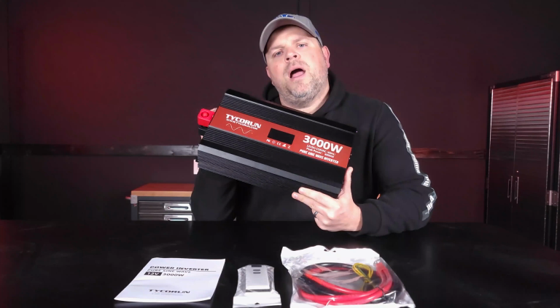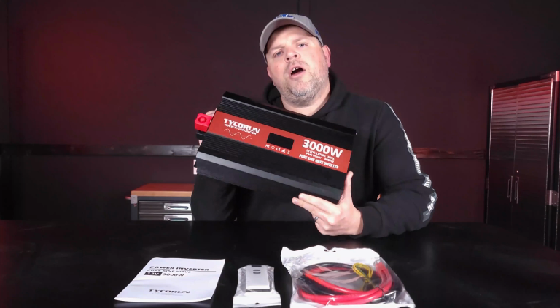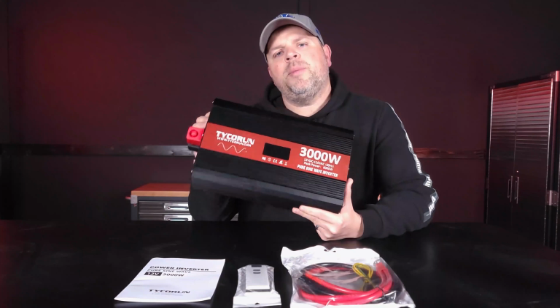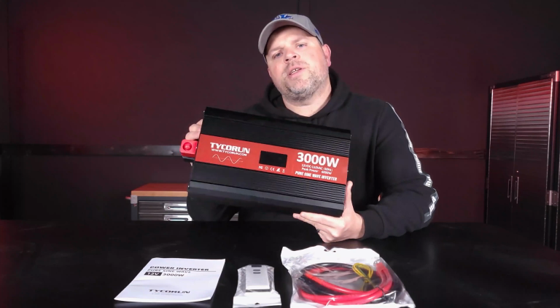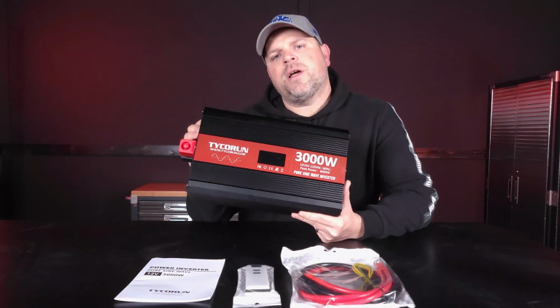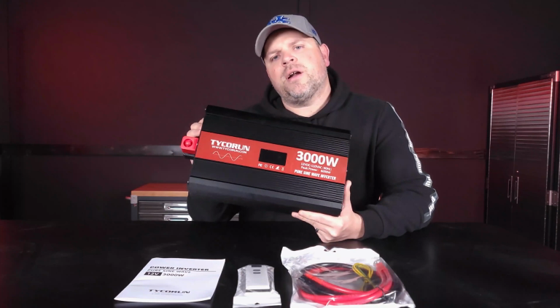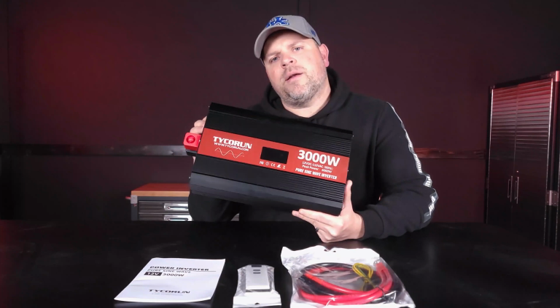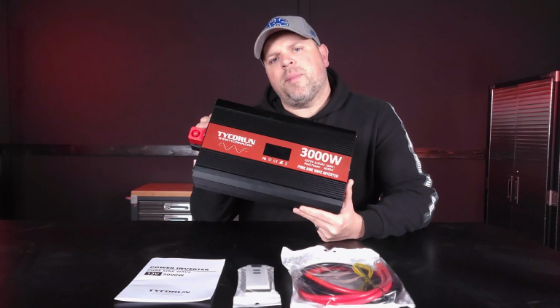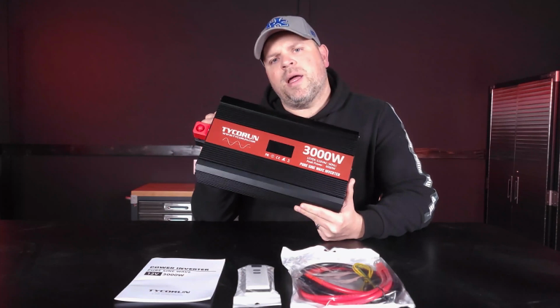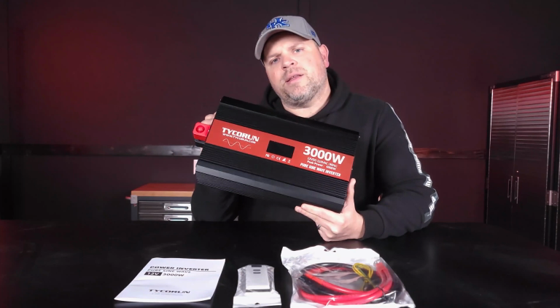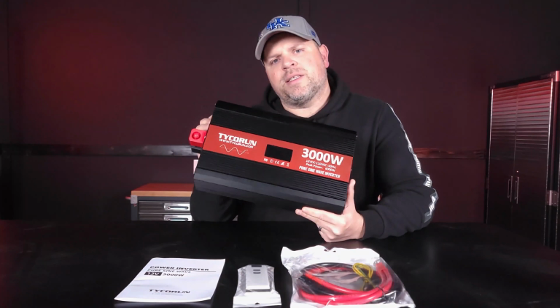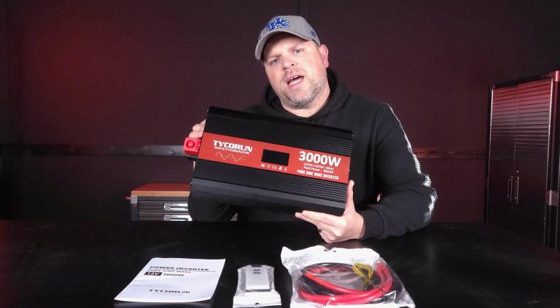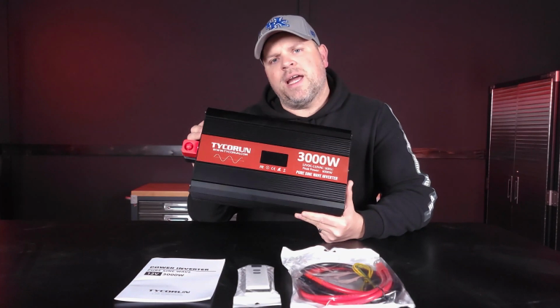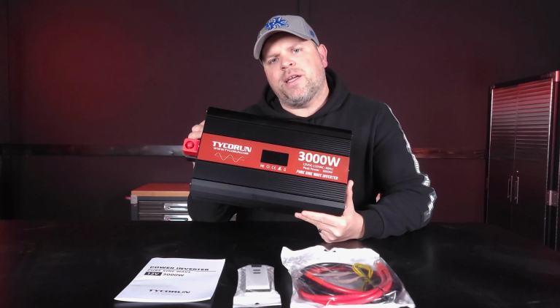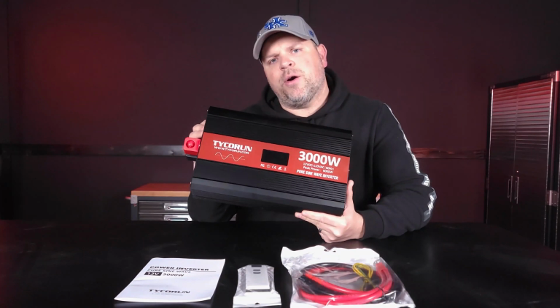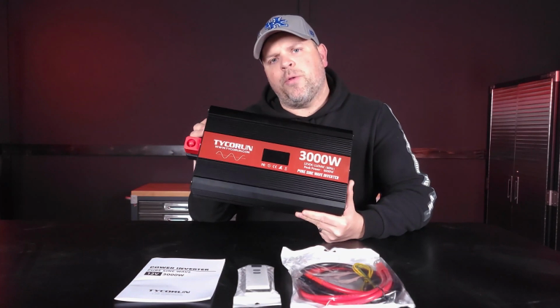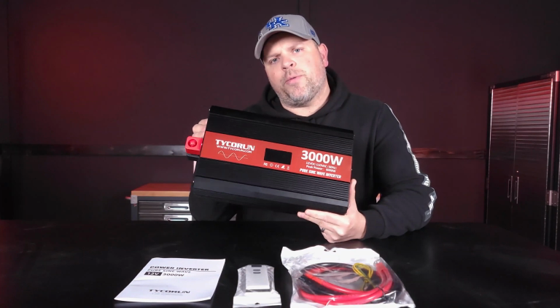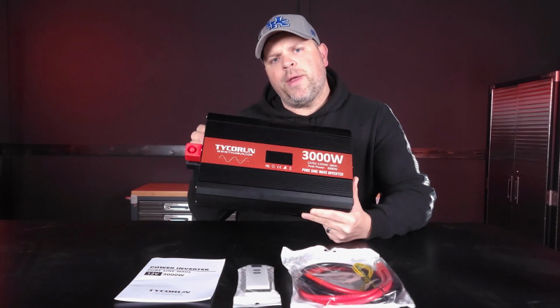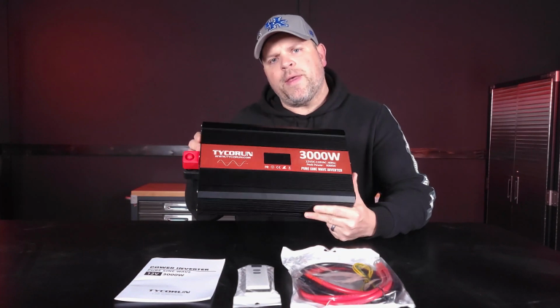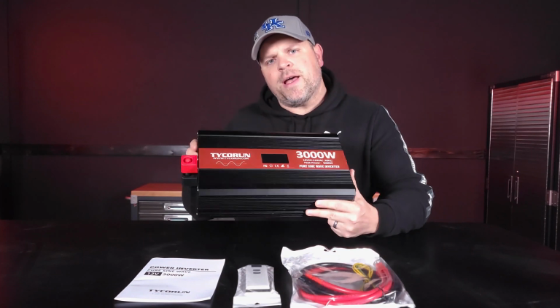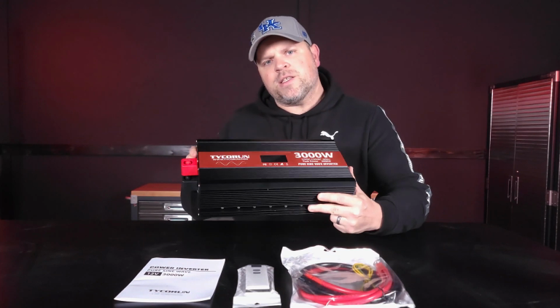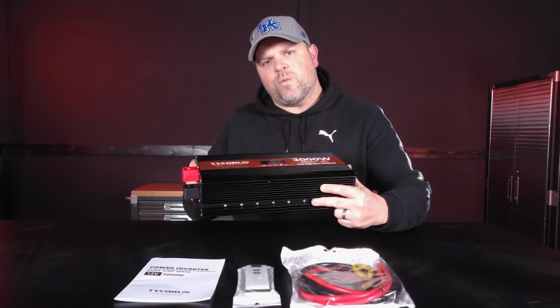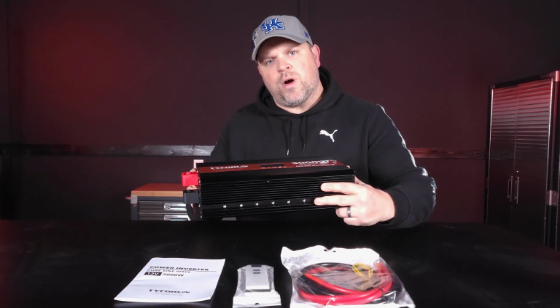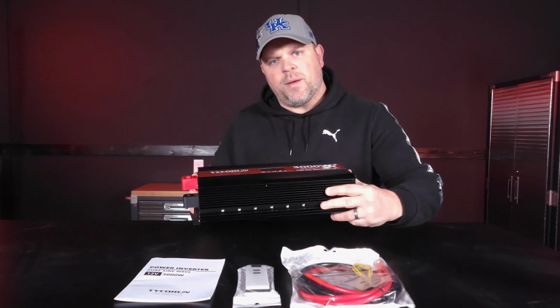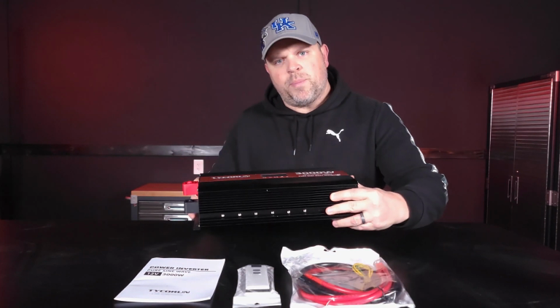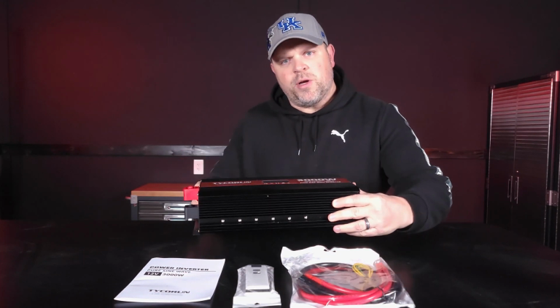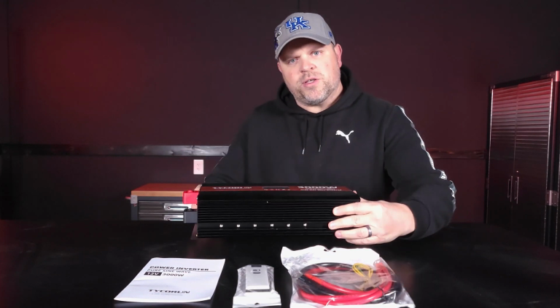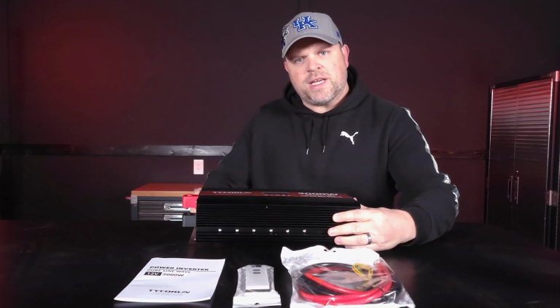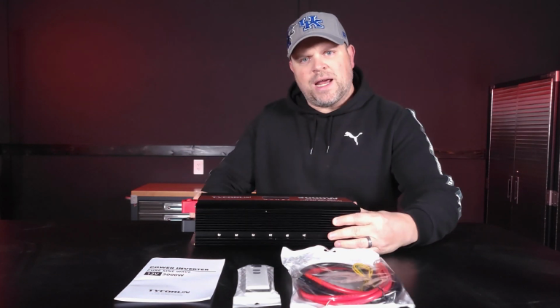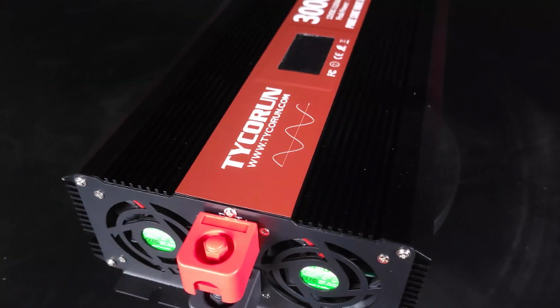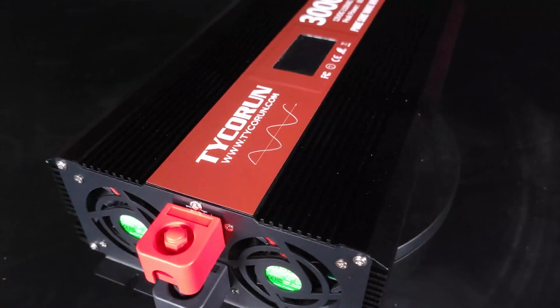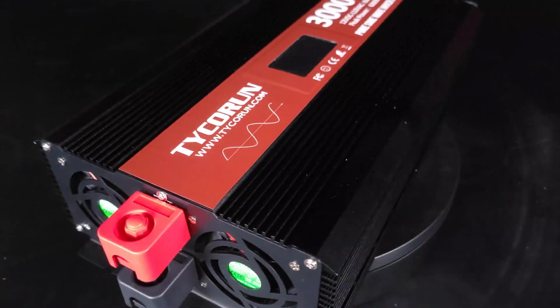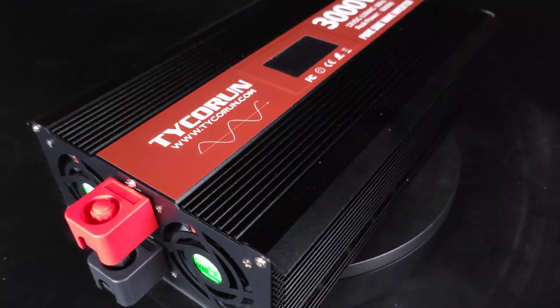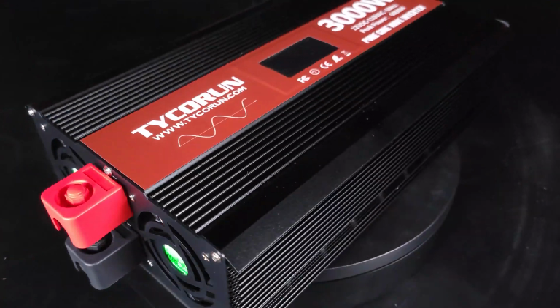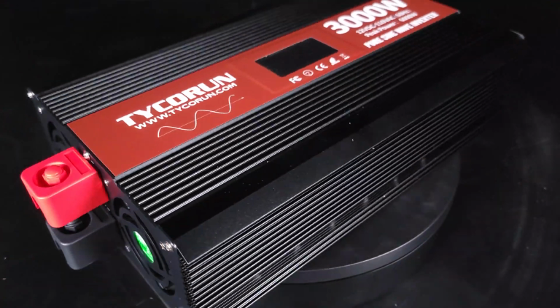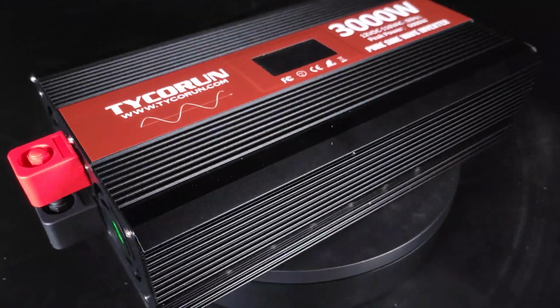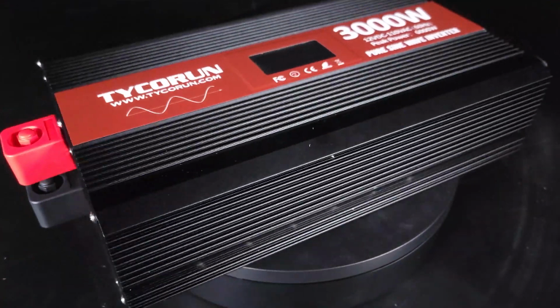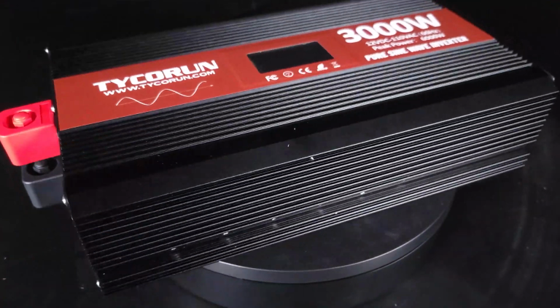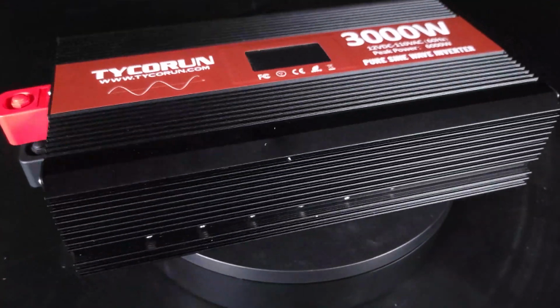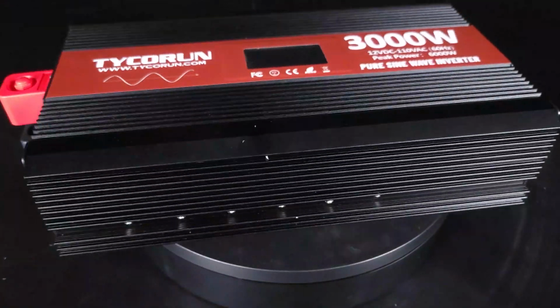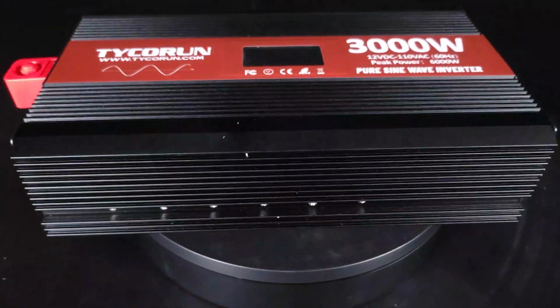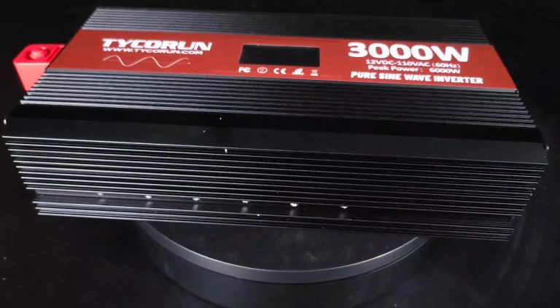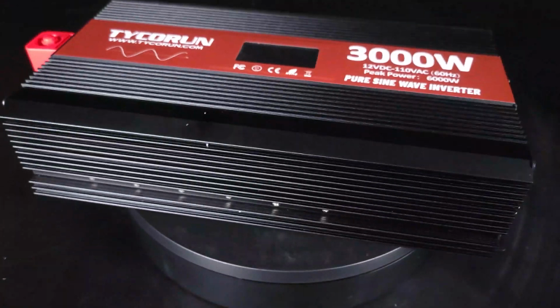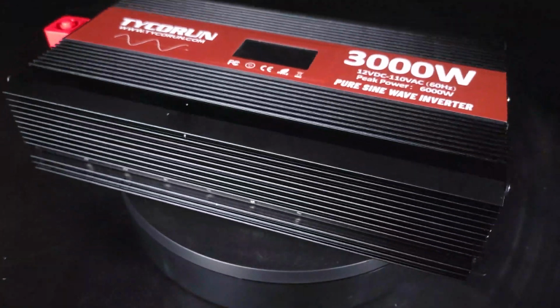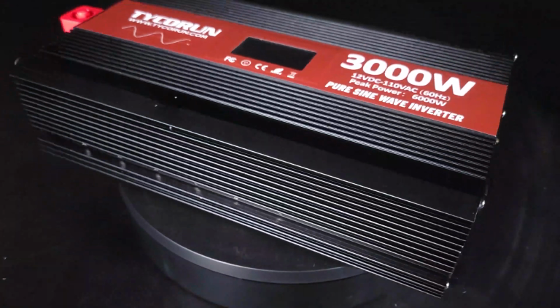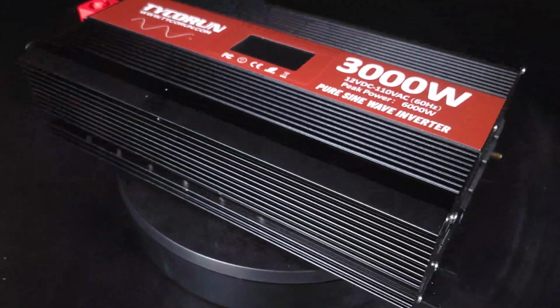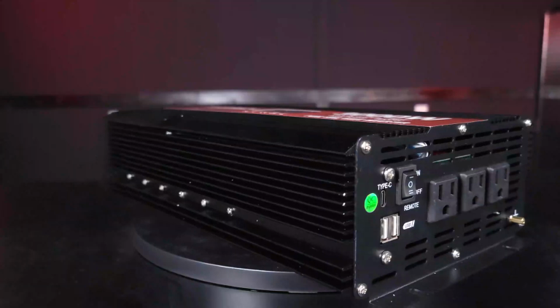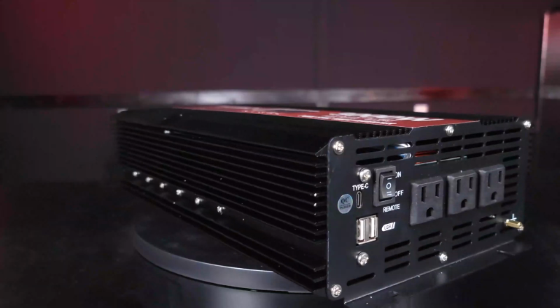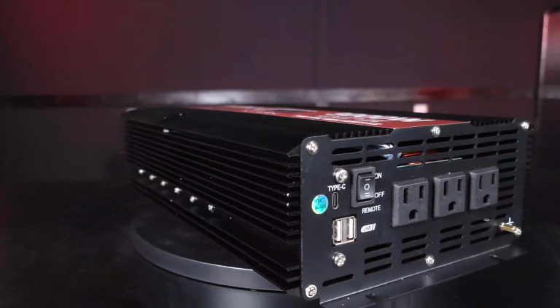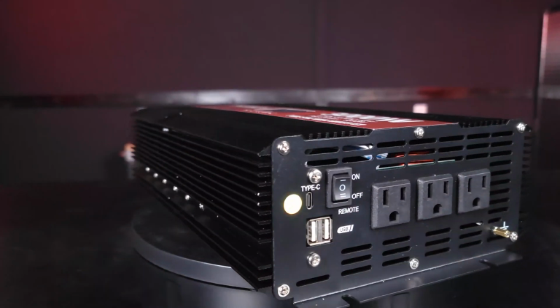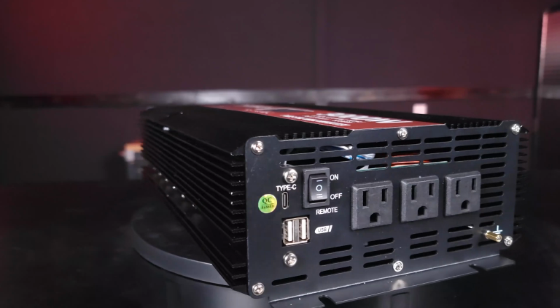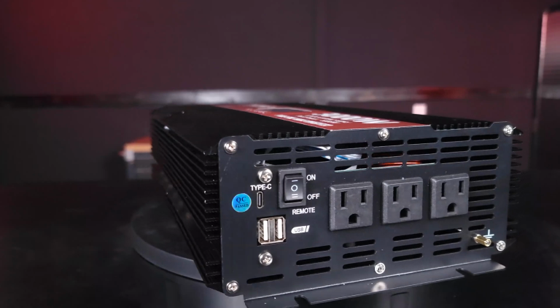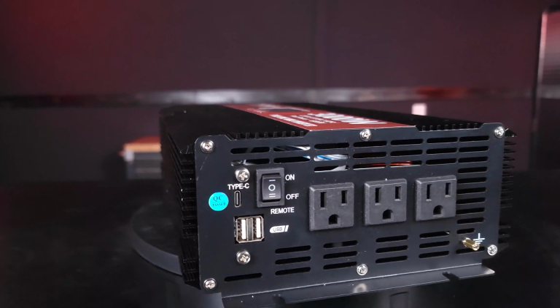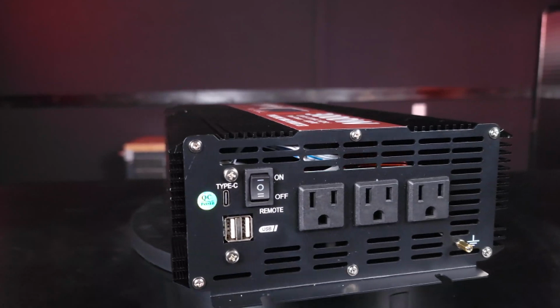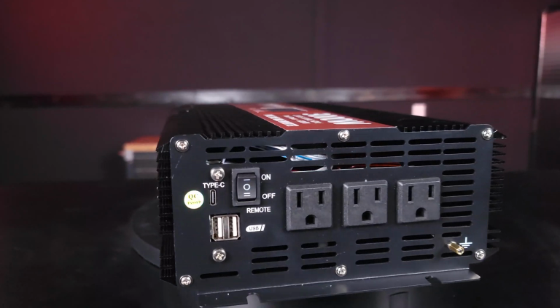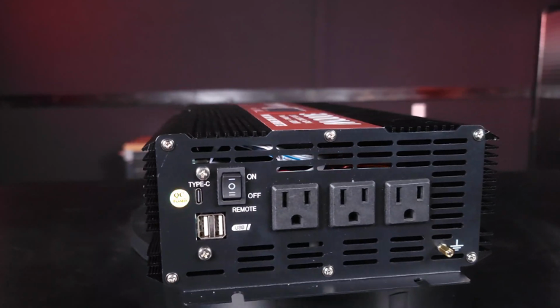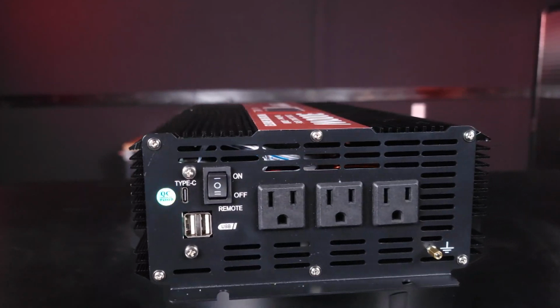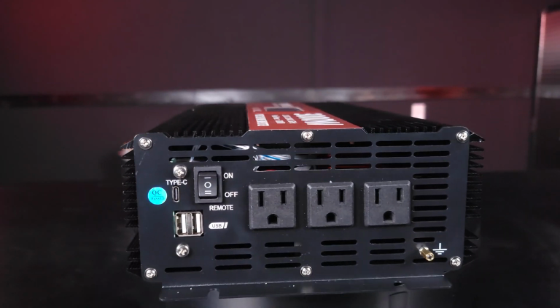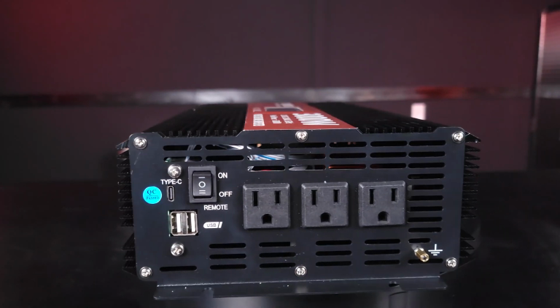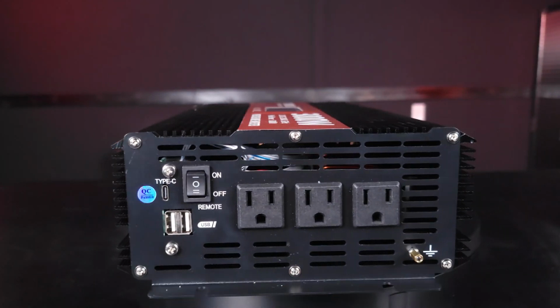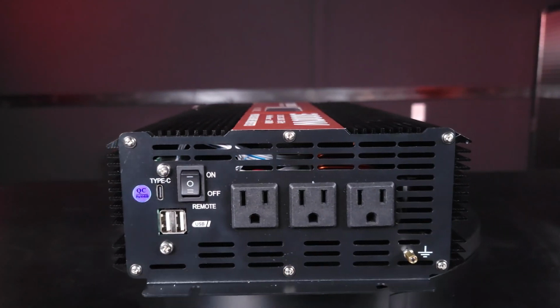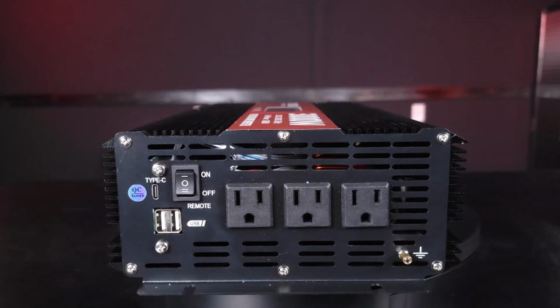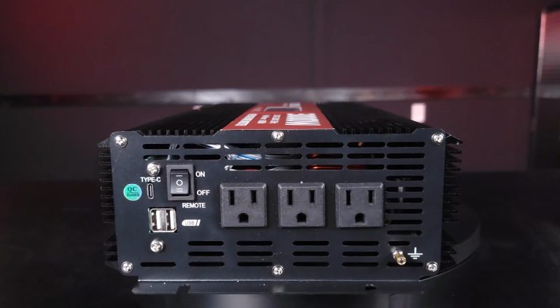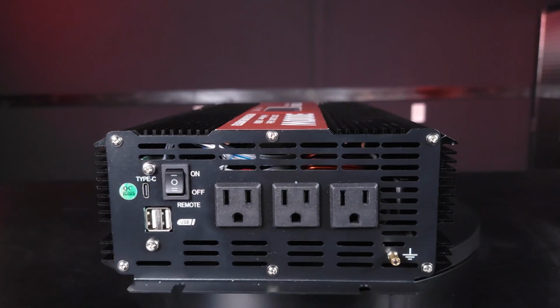I'm going to be talking about the Tyco 3000 watt pure sine wave inverter. This converts 12 volts into 120 volts.